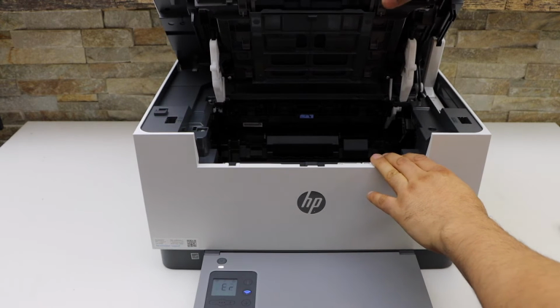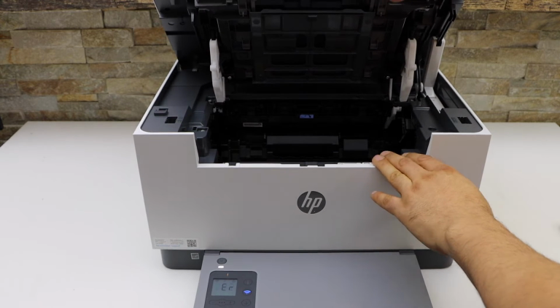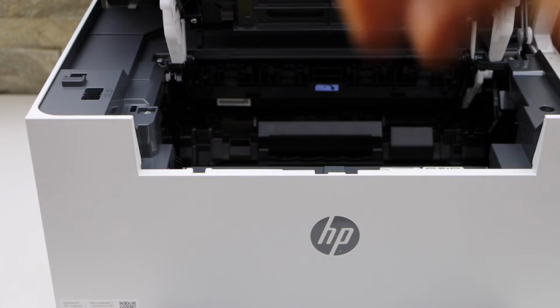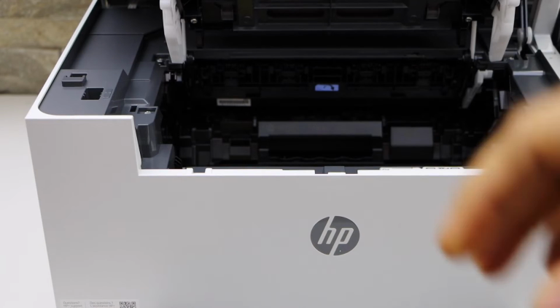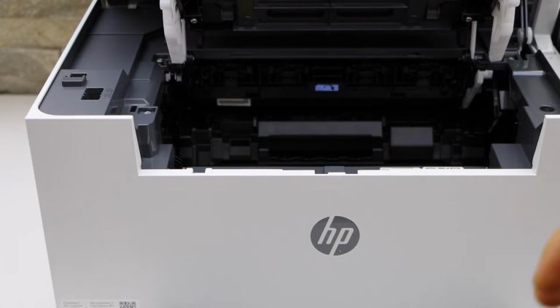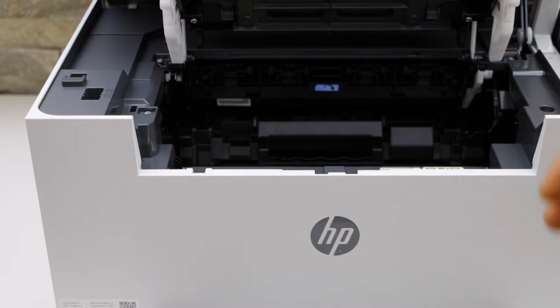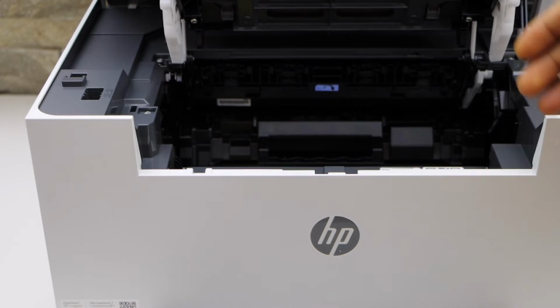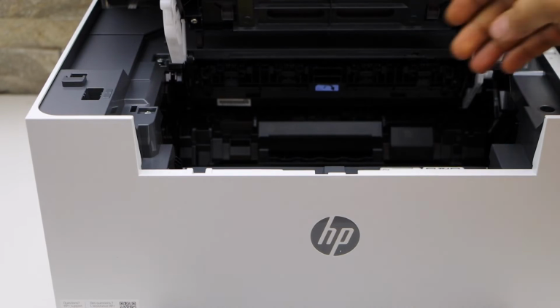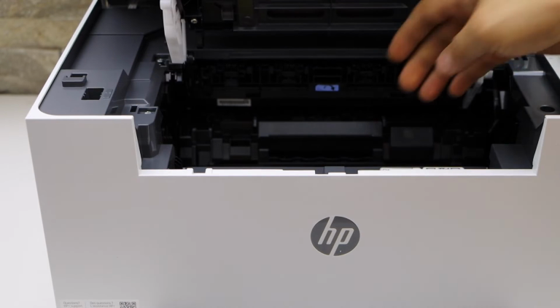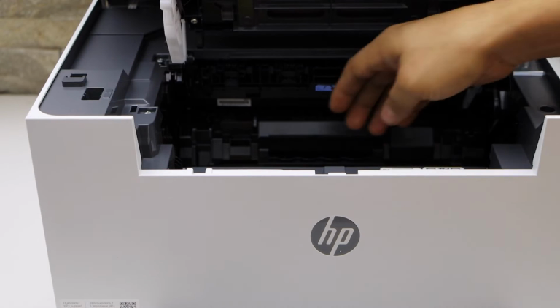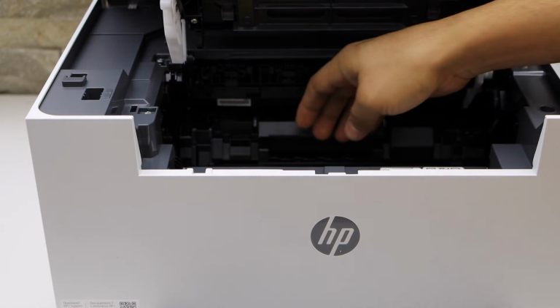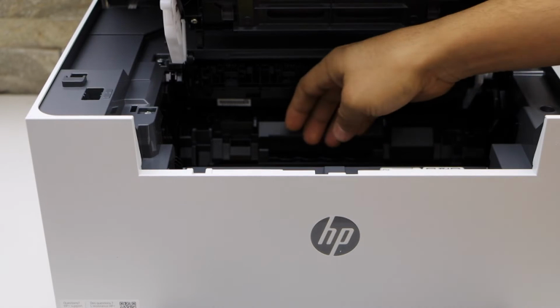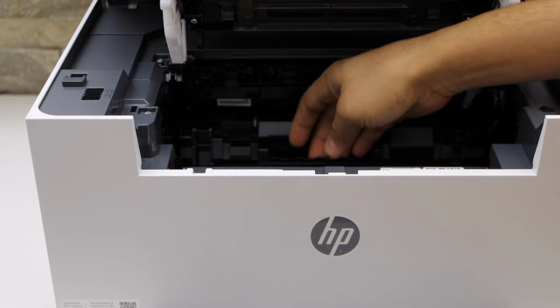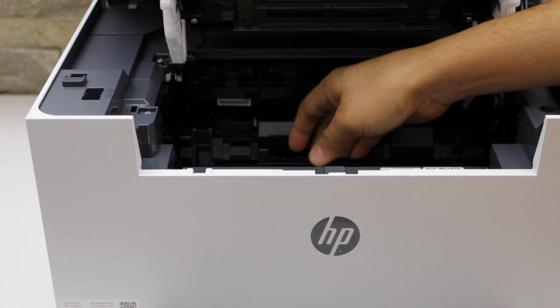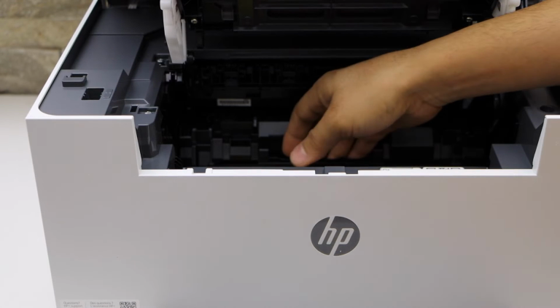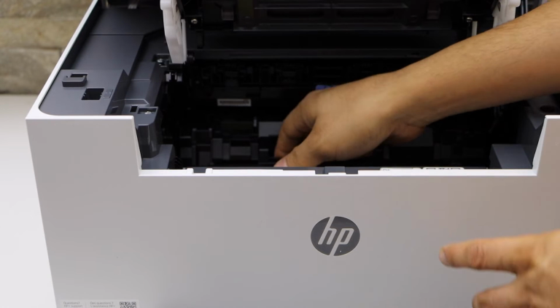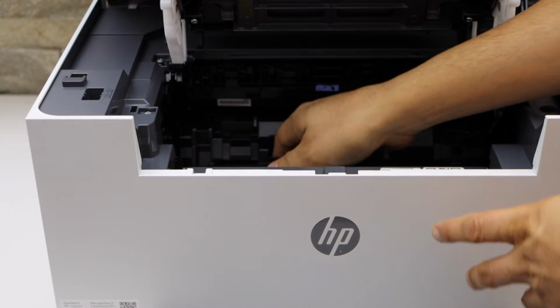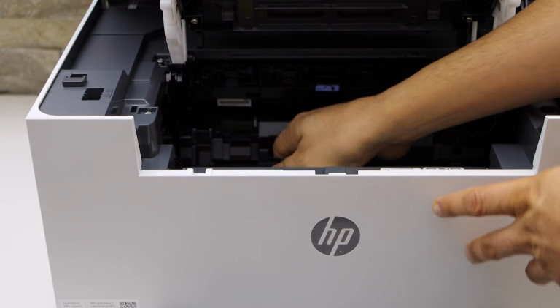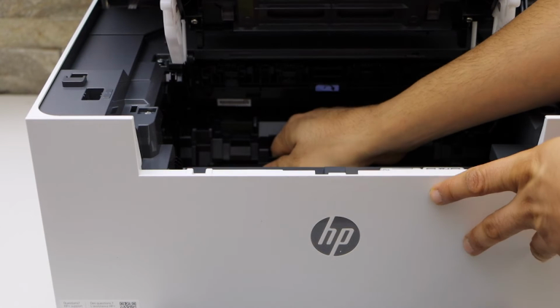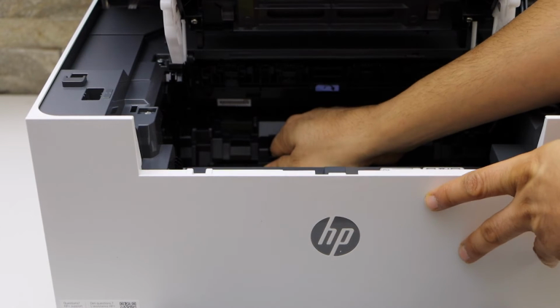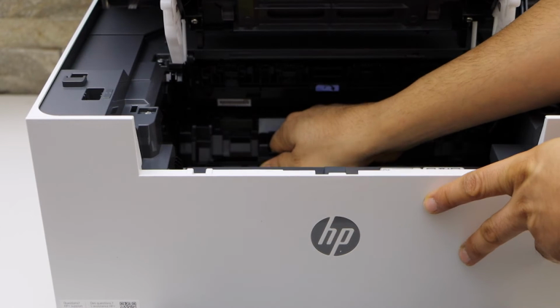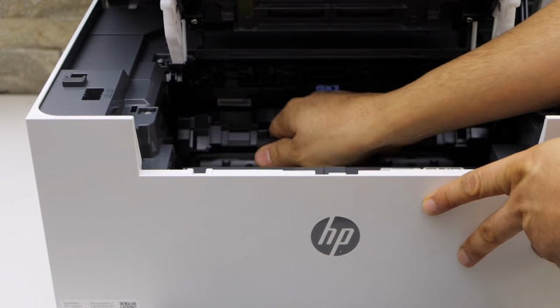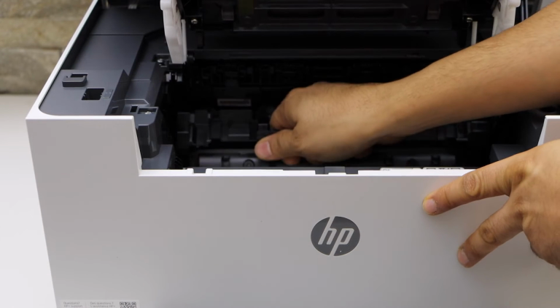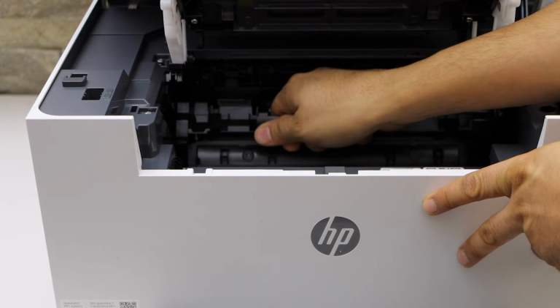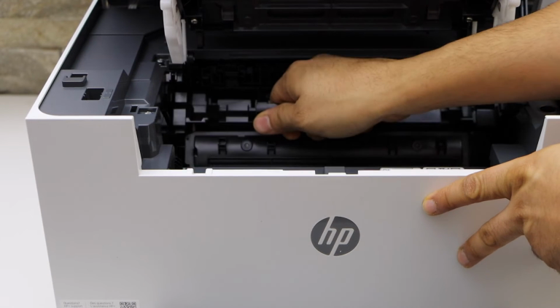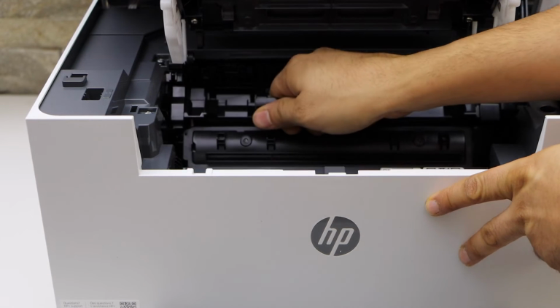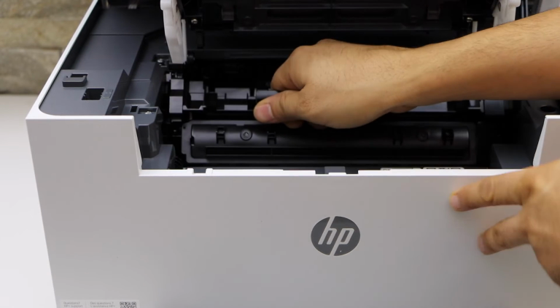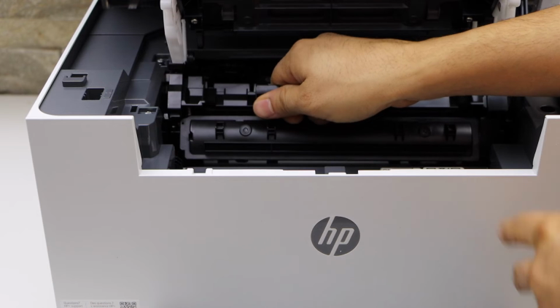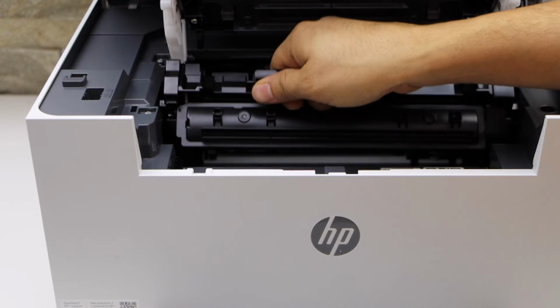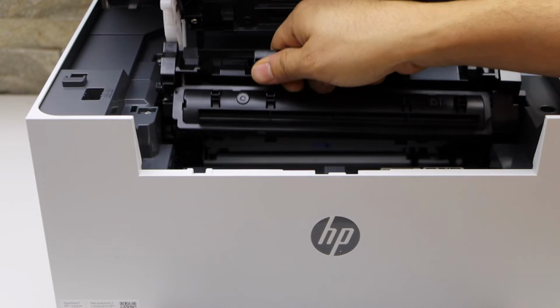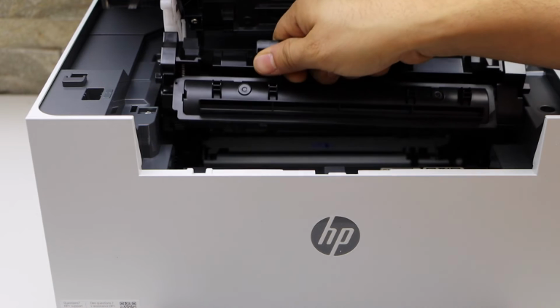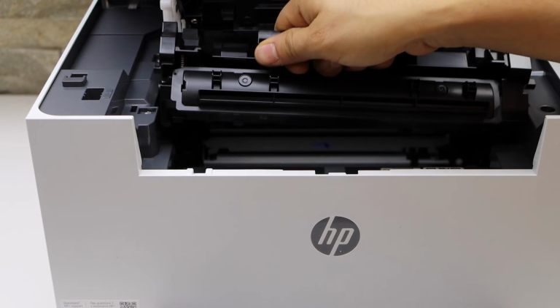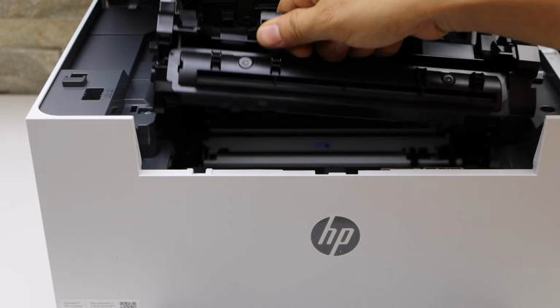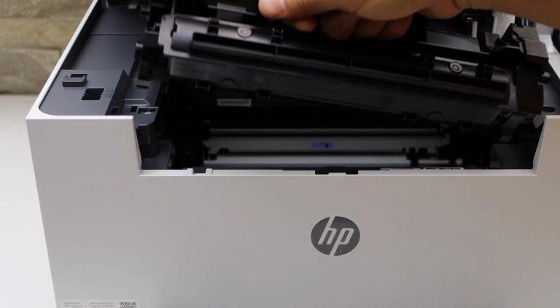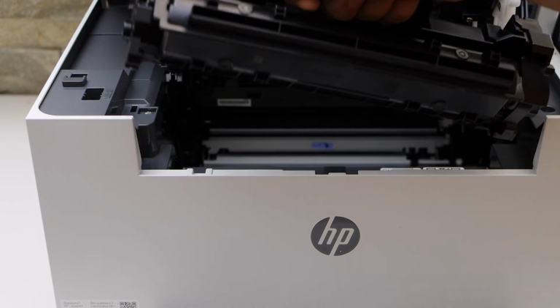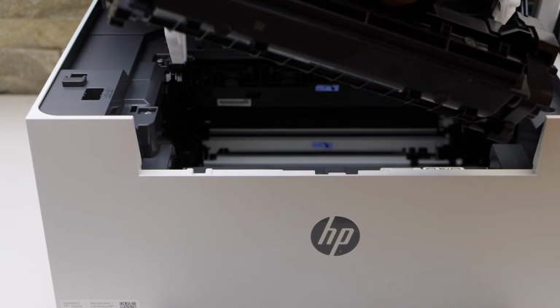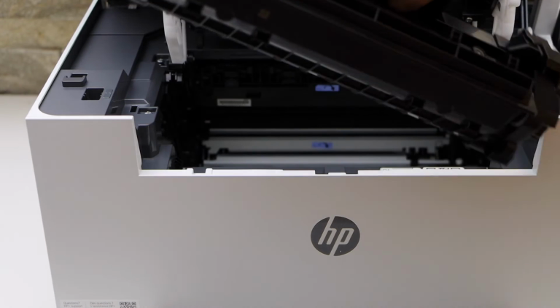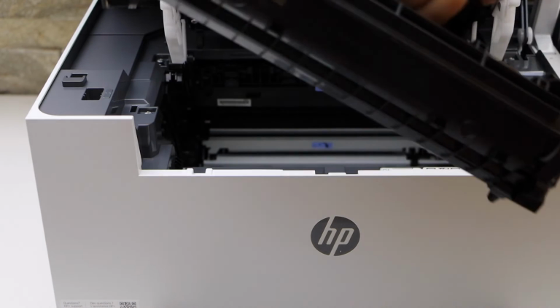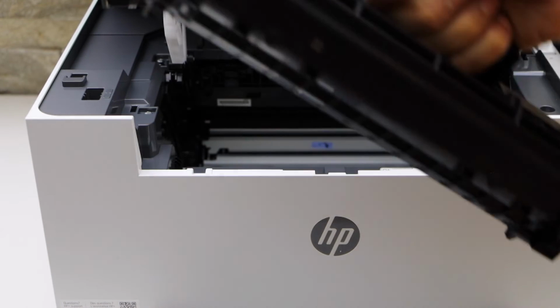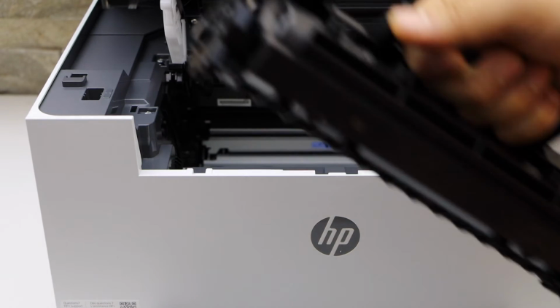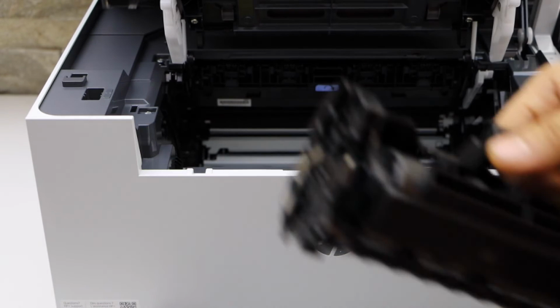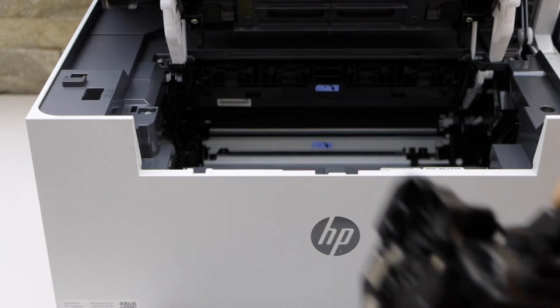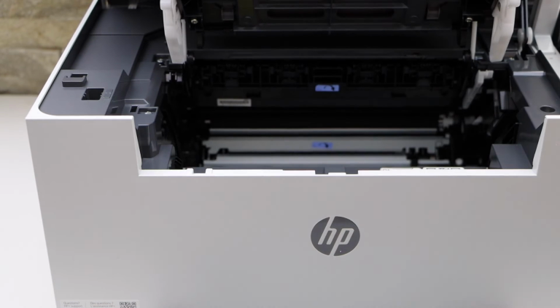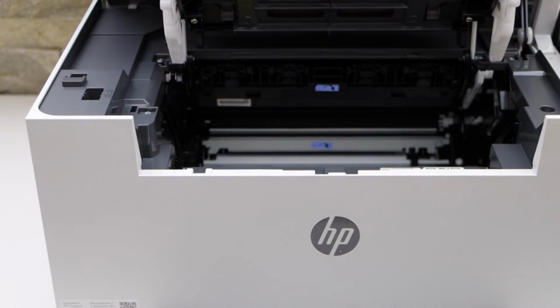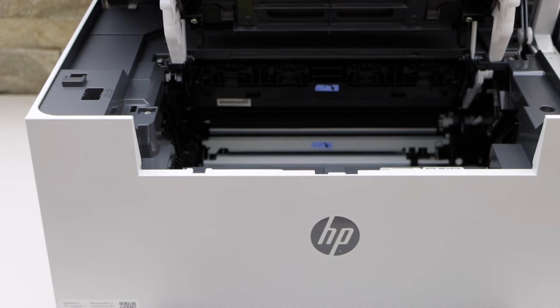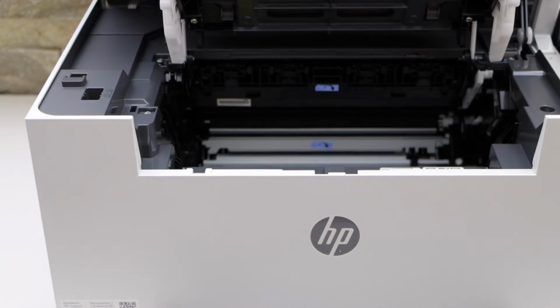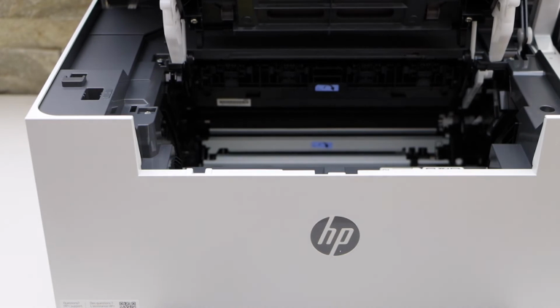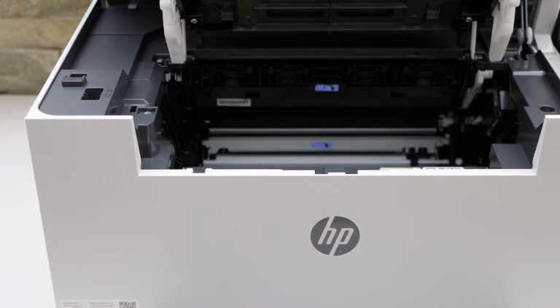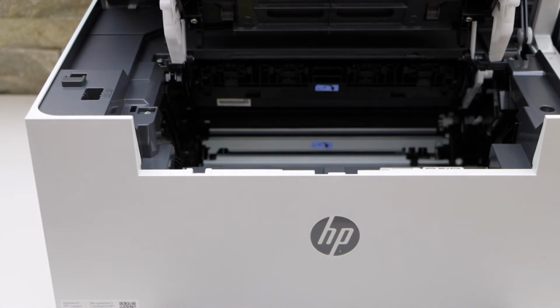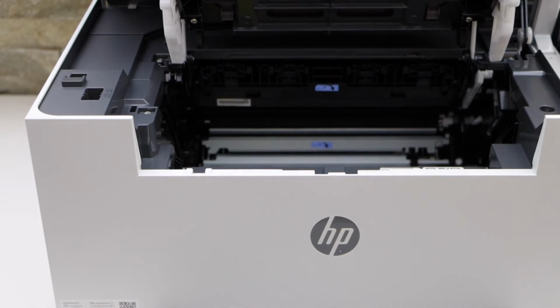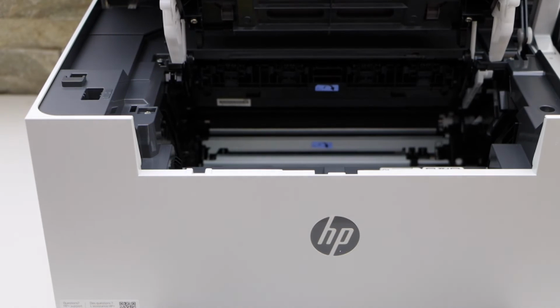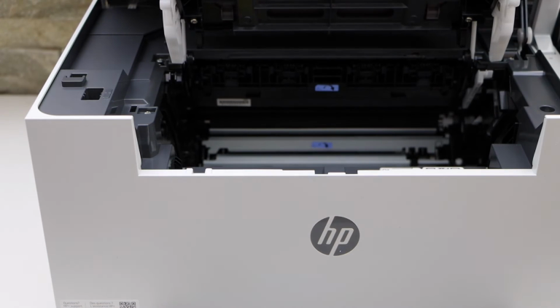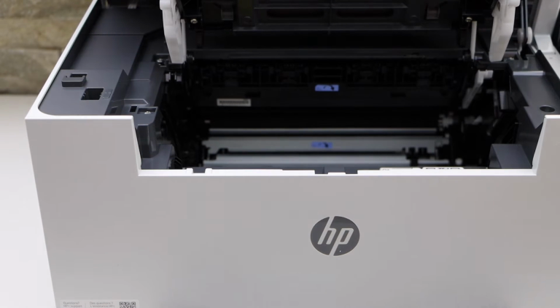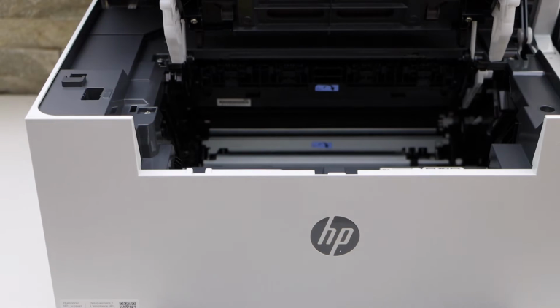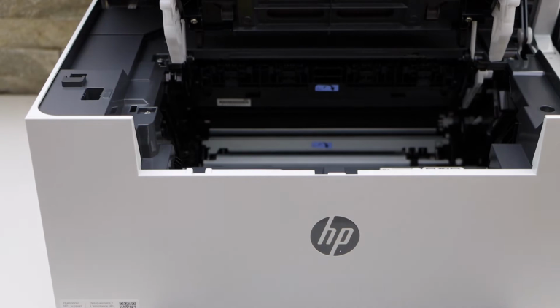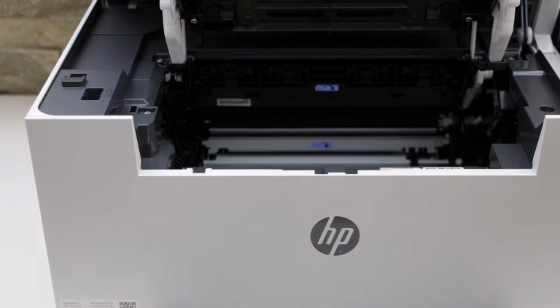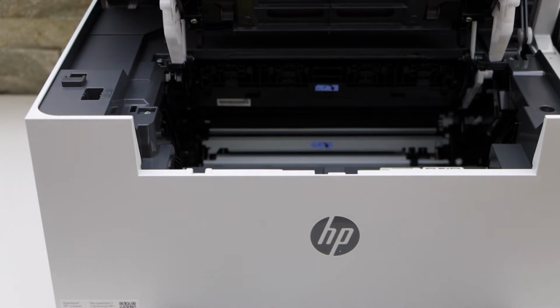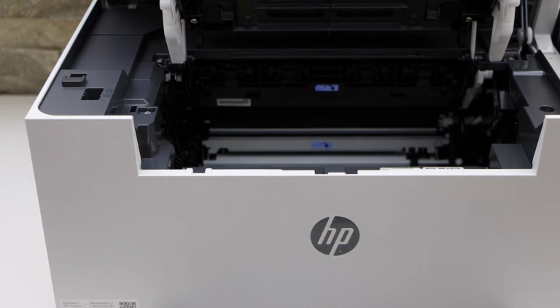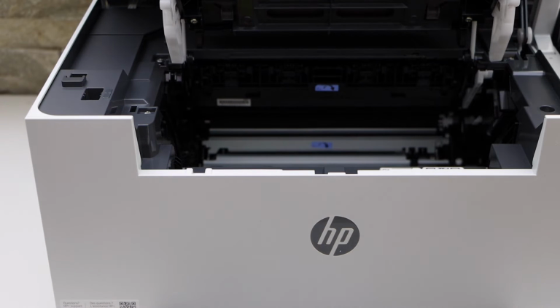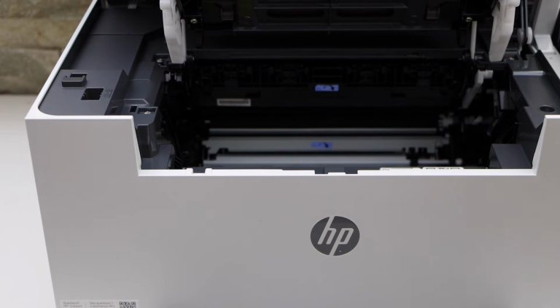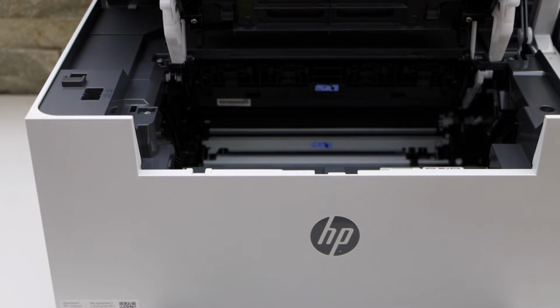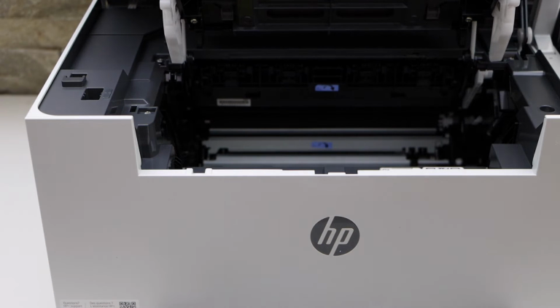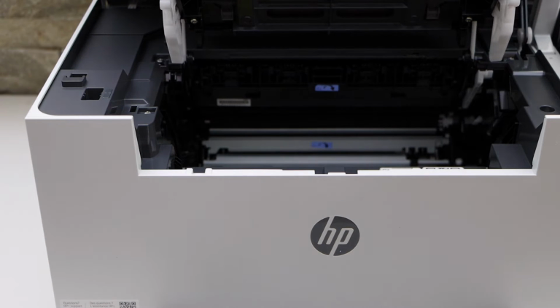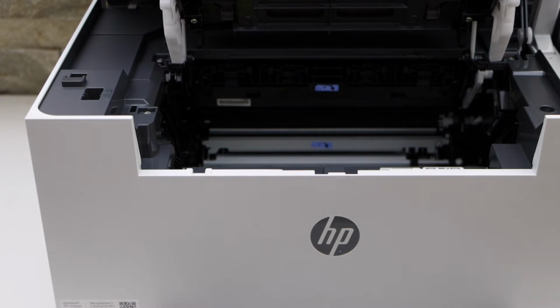The toner is here, so take it out with the handle. Now take your new ink toner.